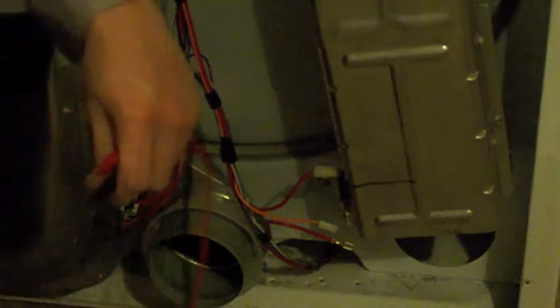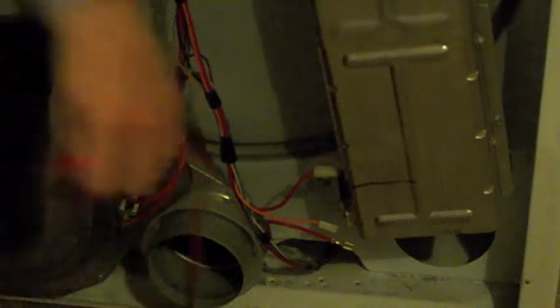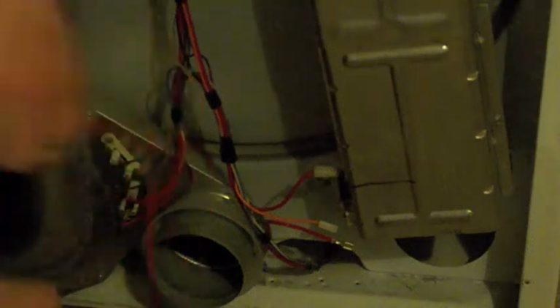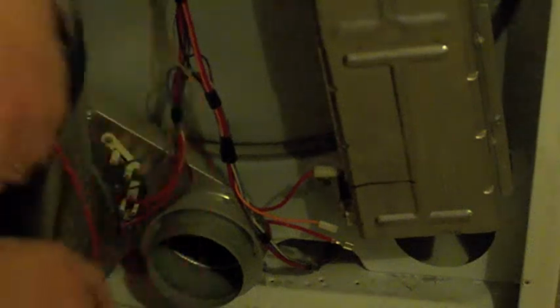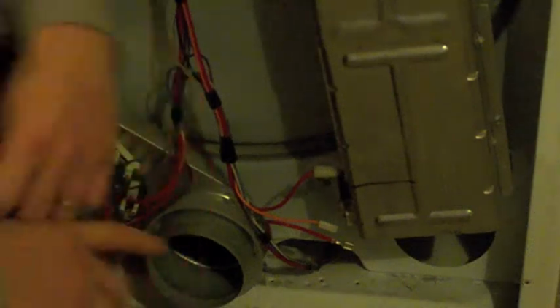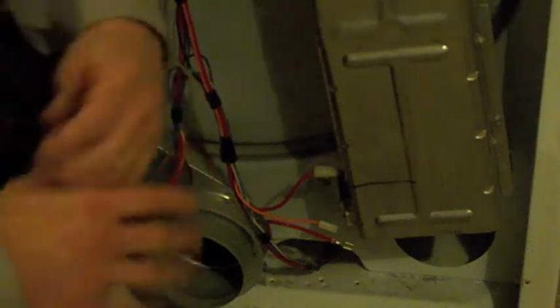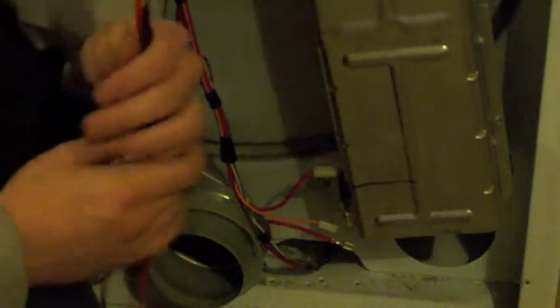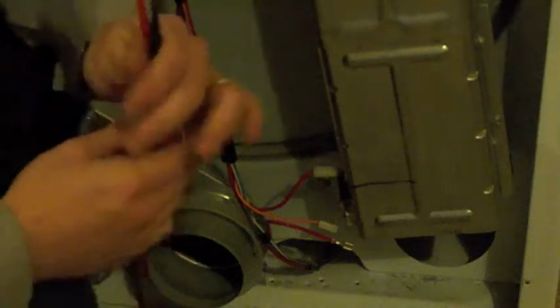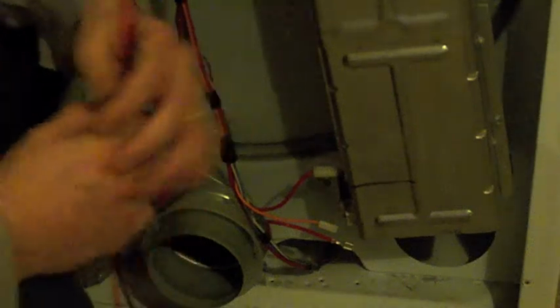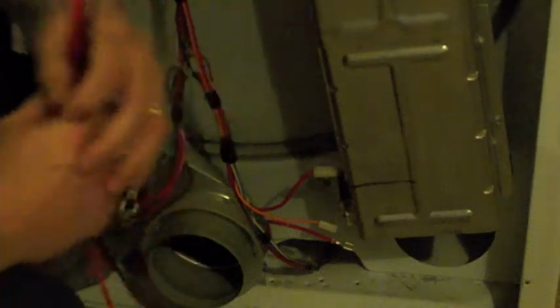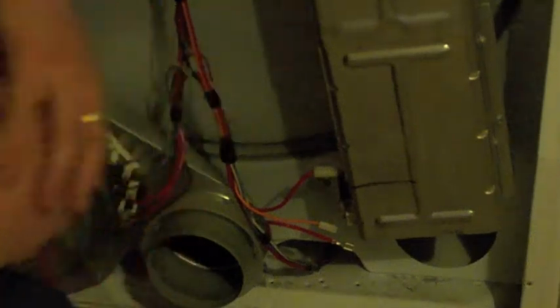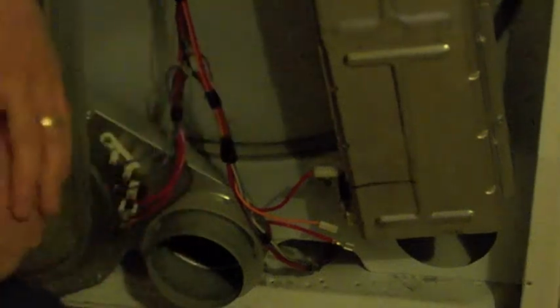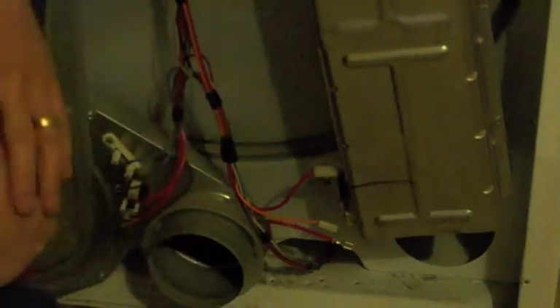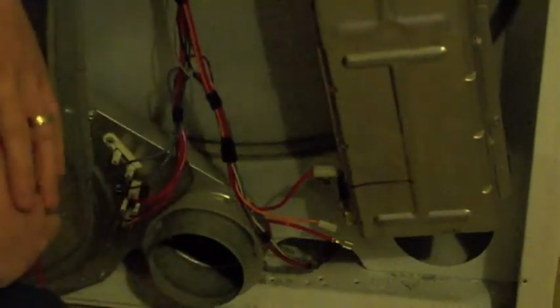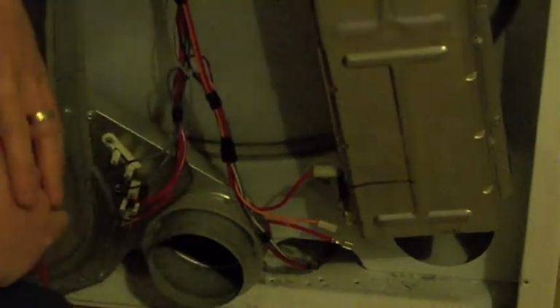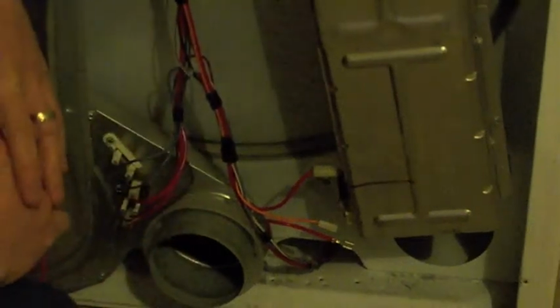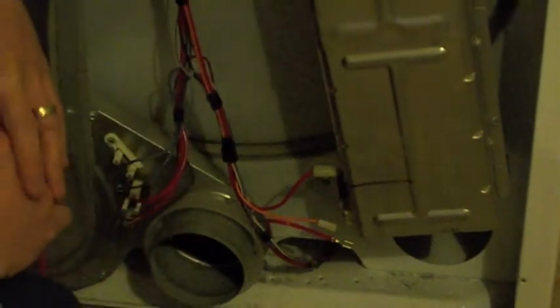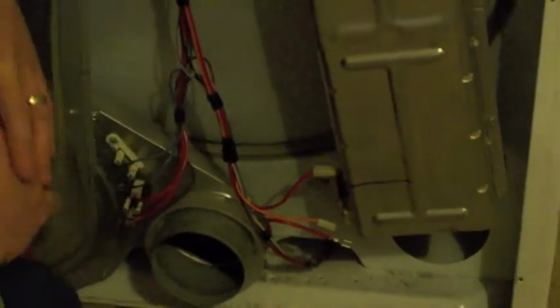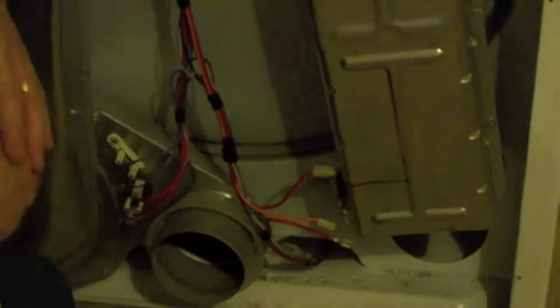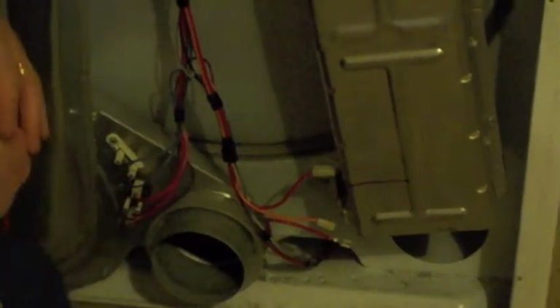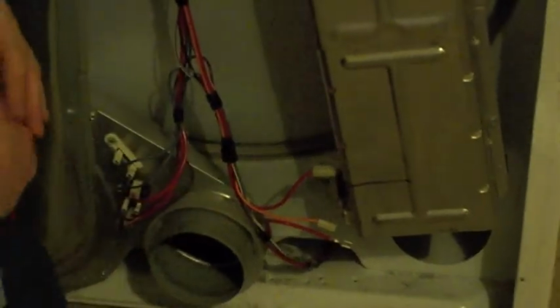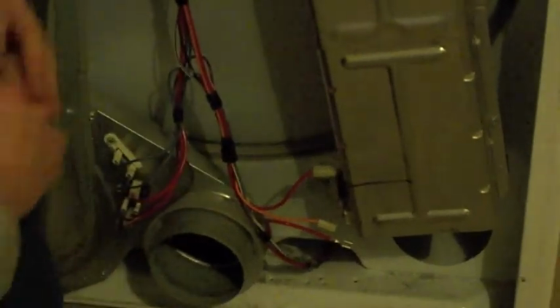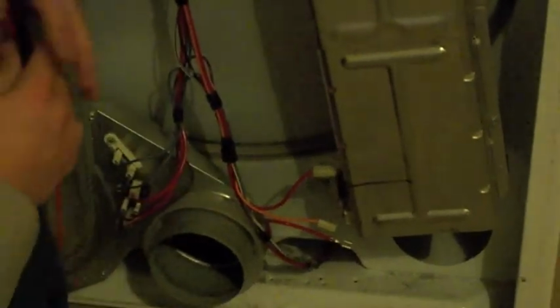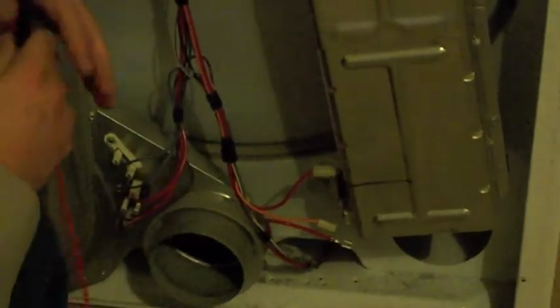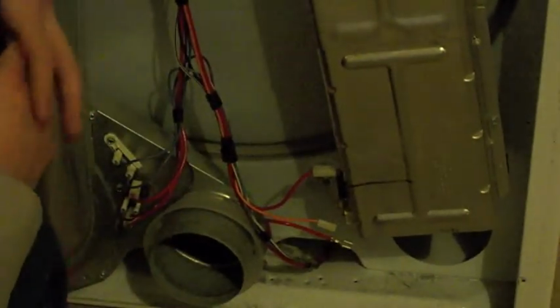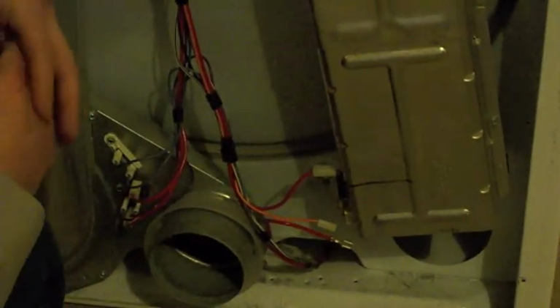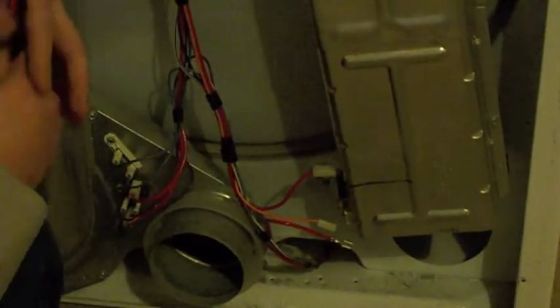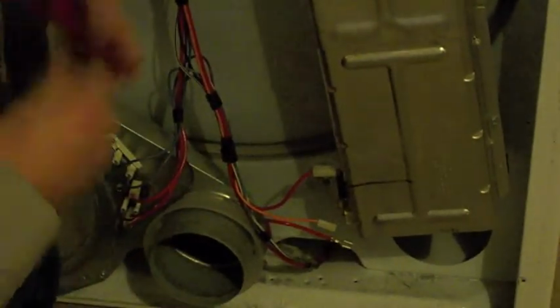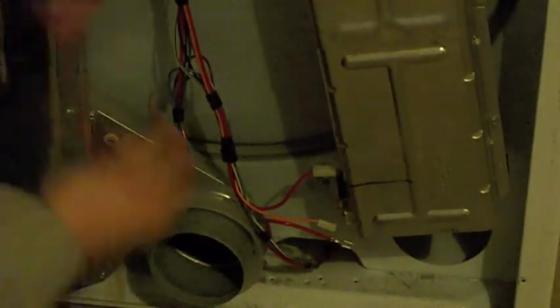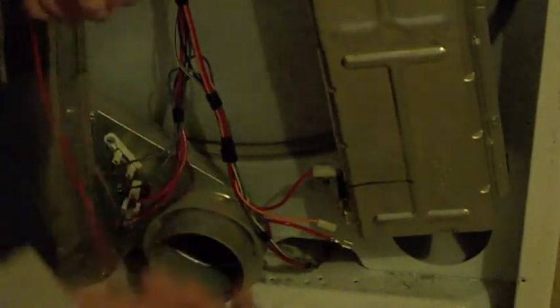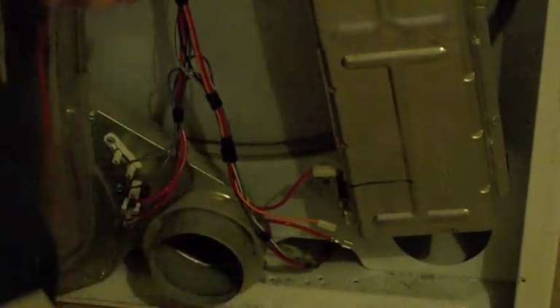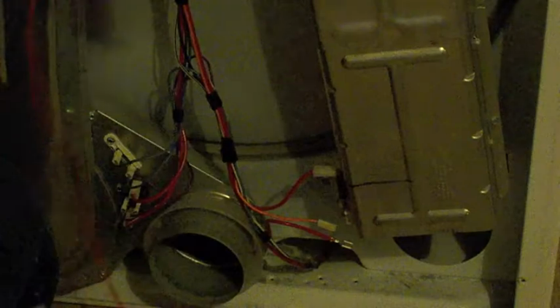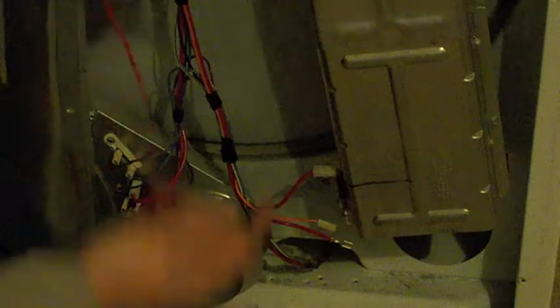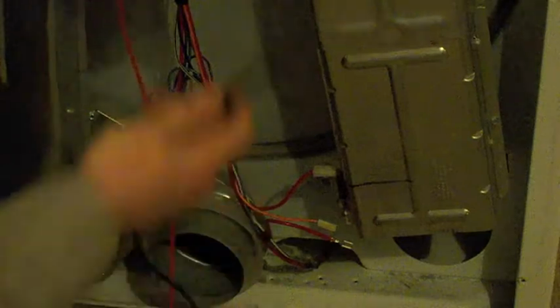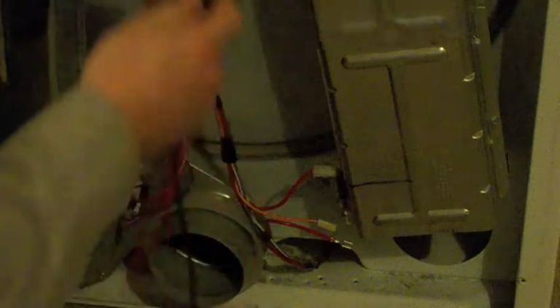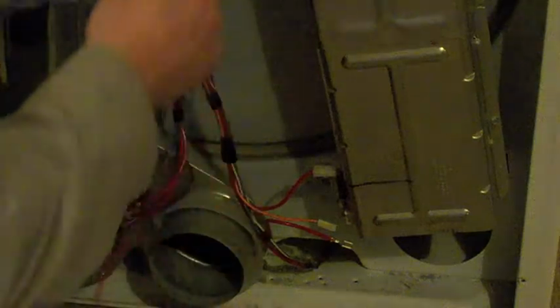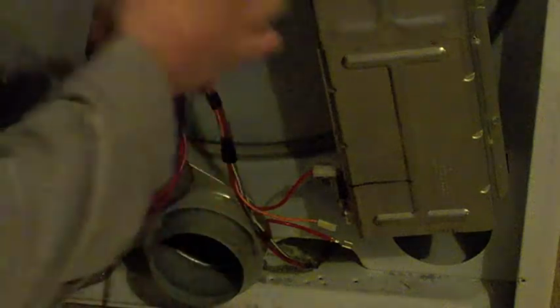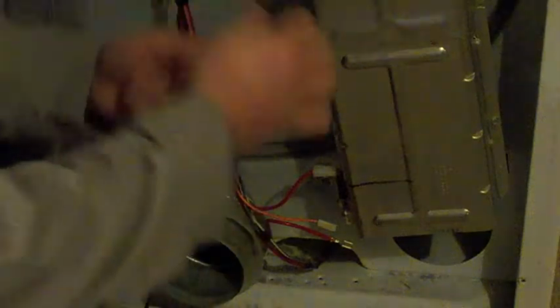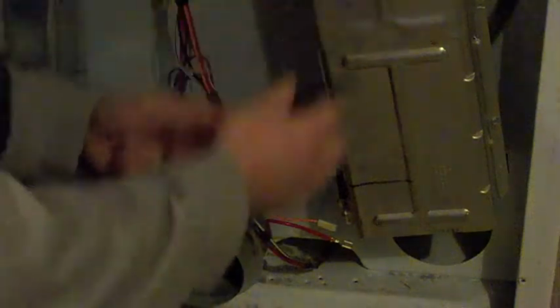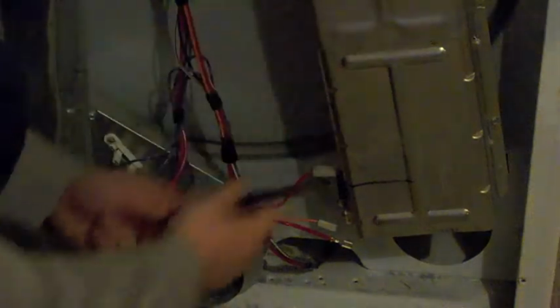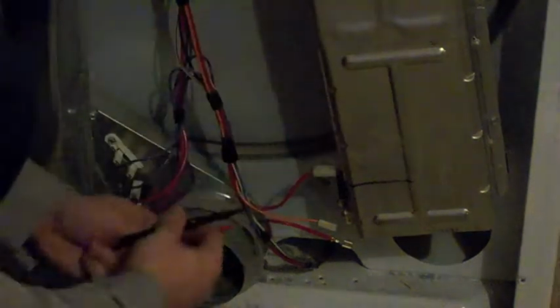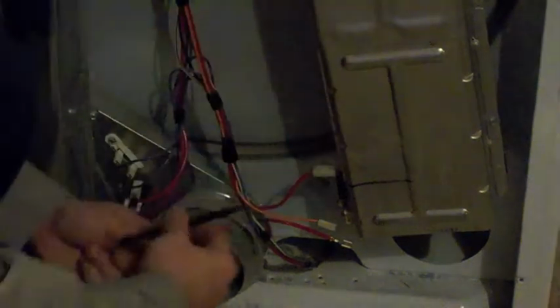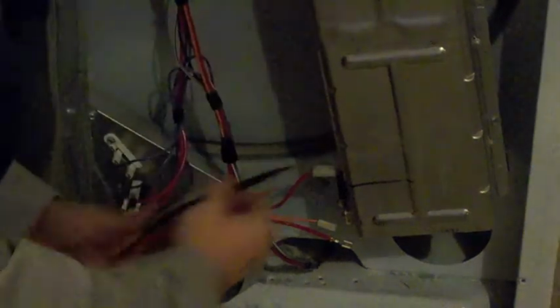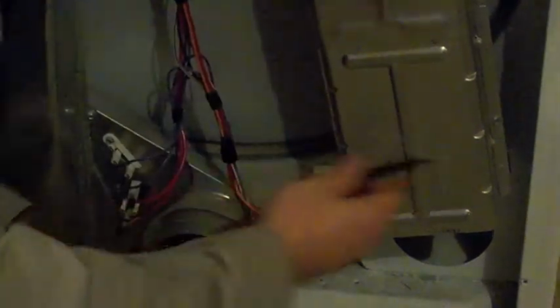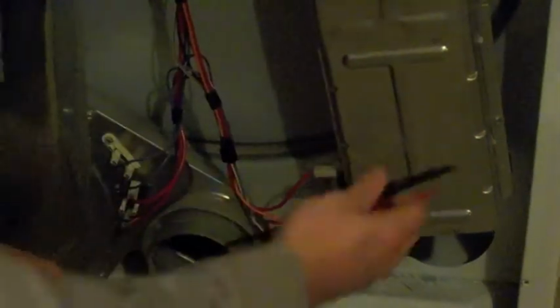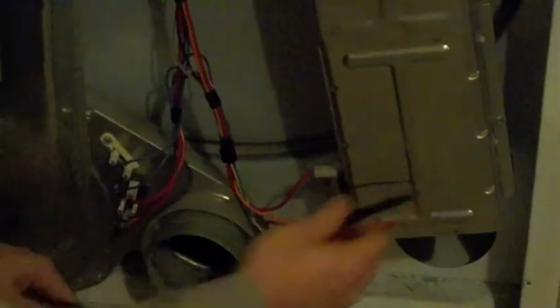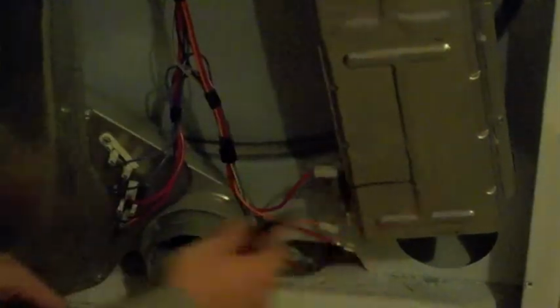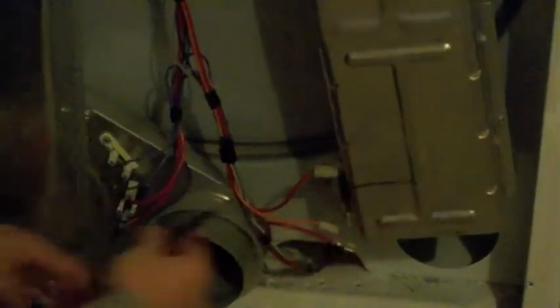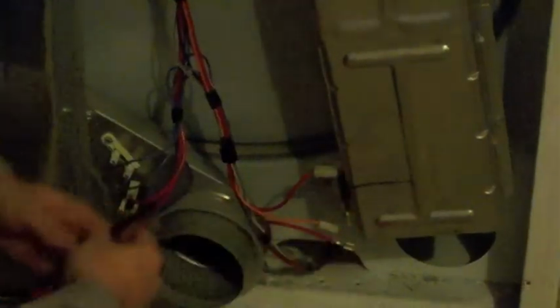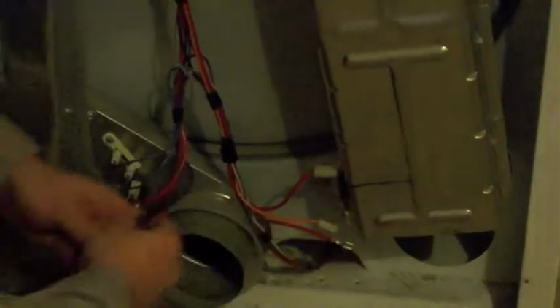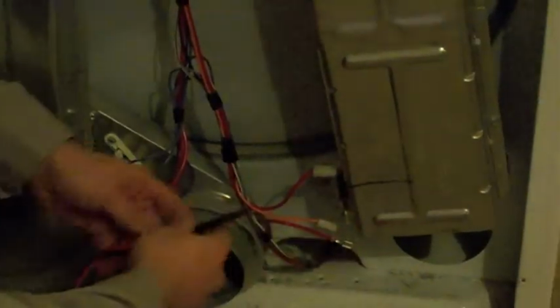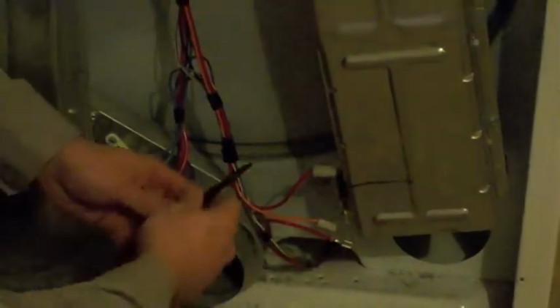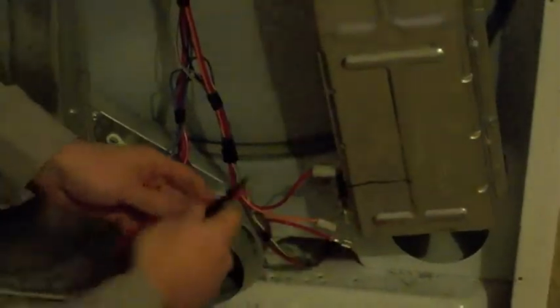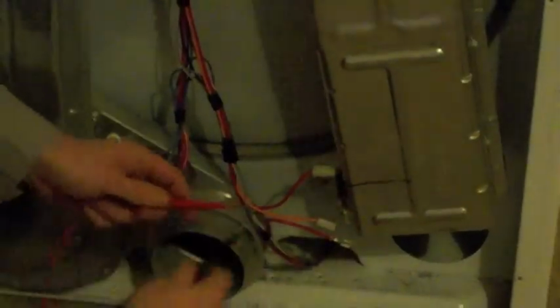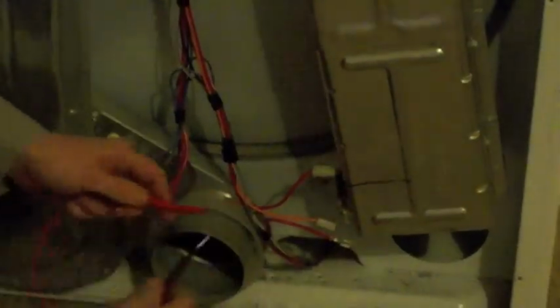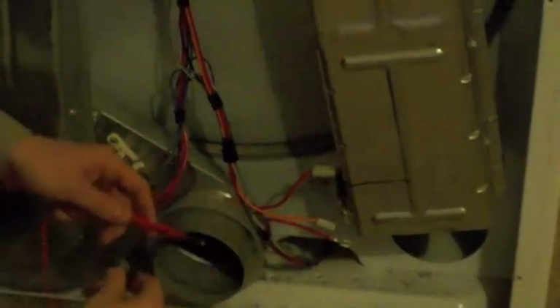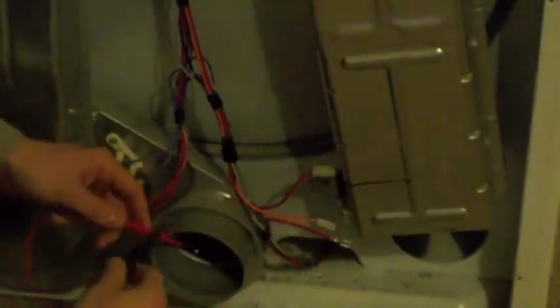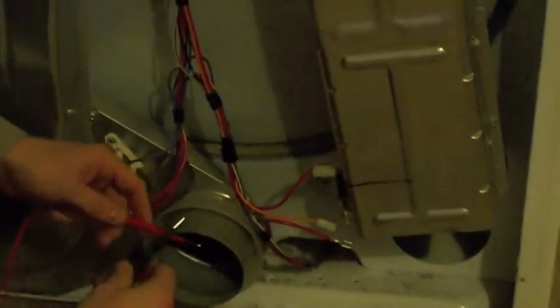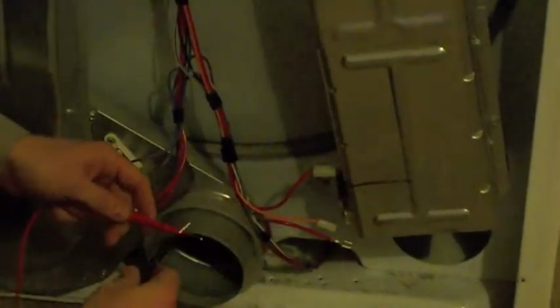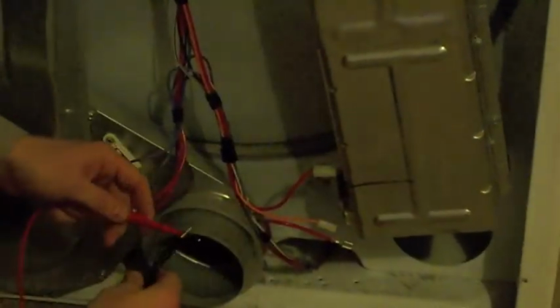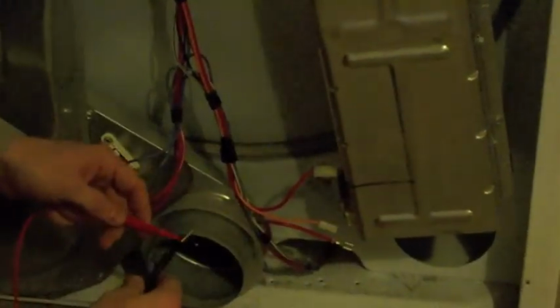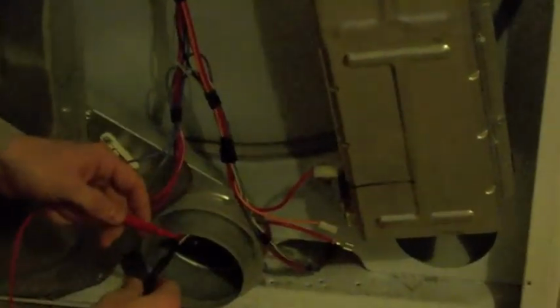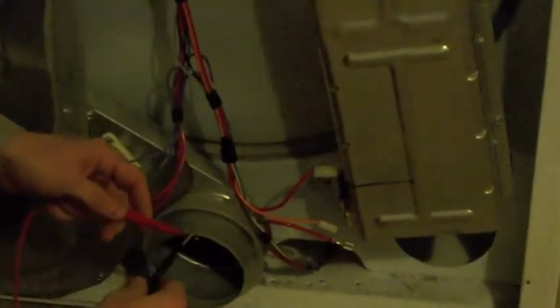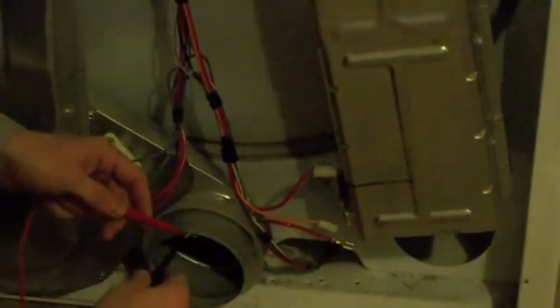Fixing the dryer yourself is real simple. So back to testing this element, repairing this element, and replacing it.